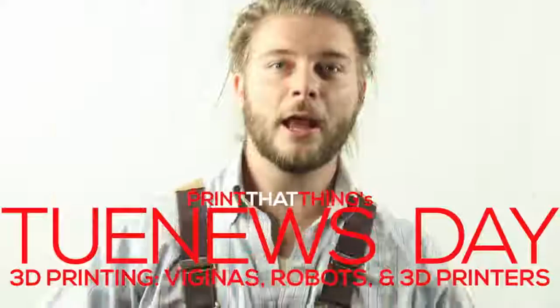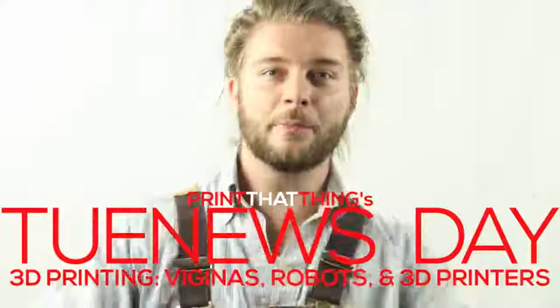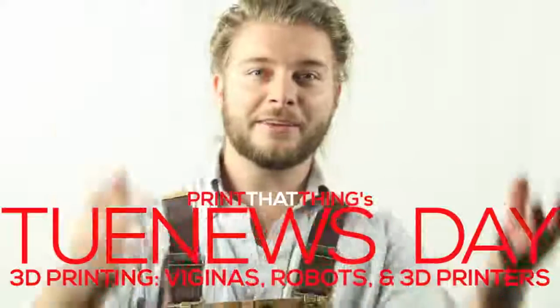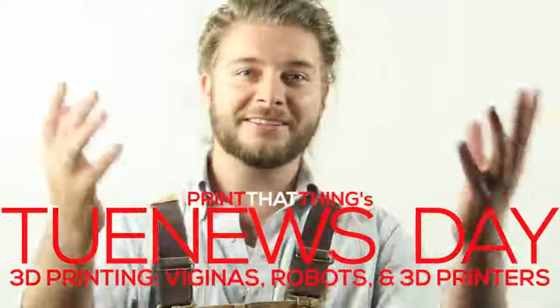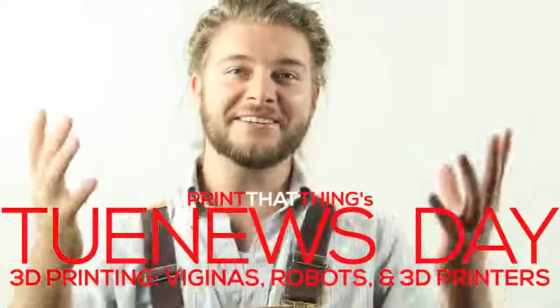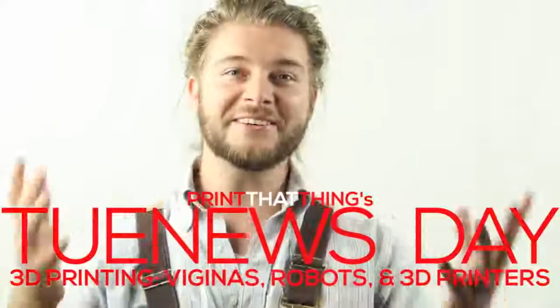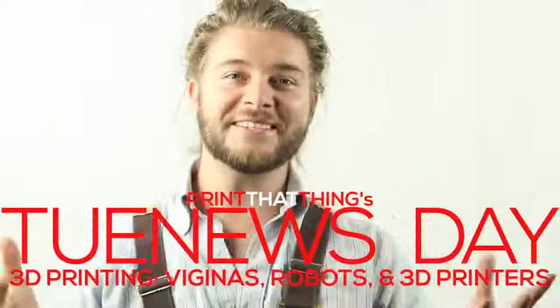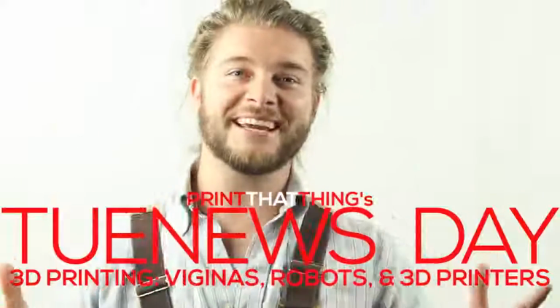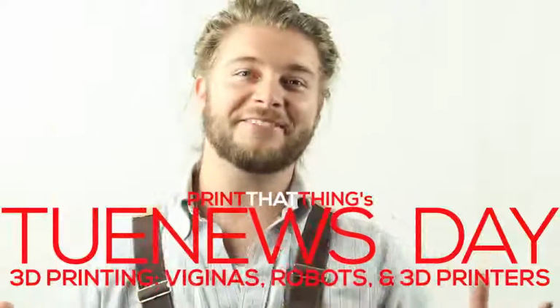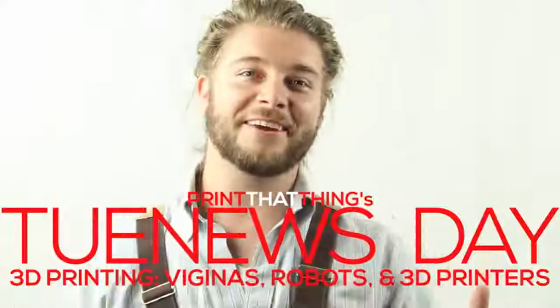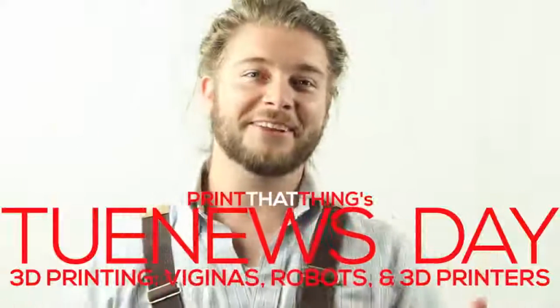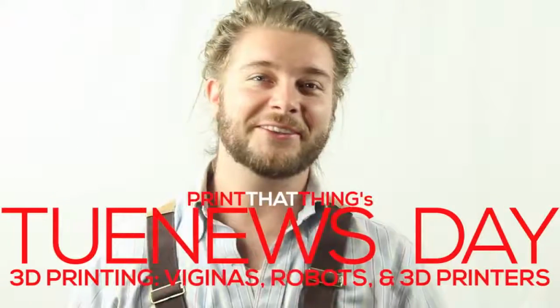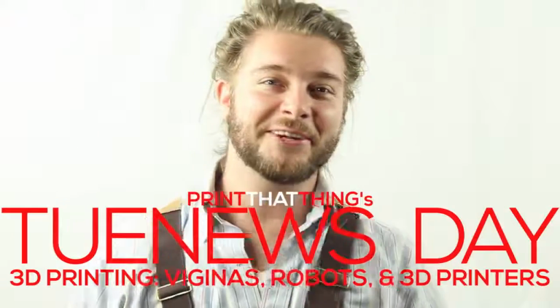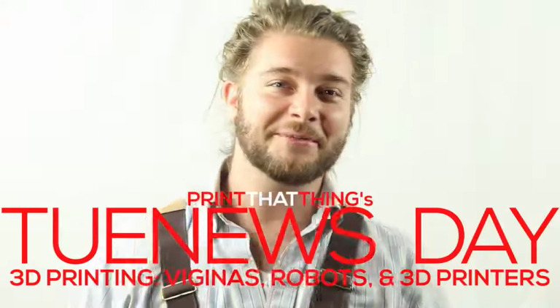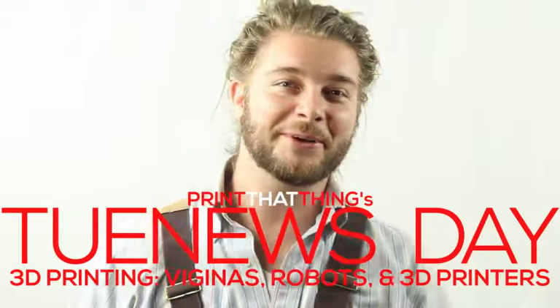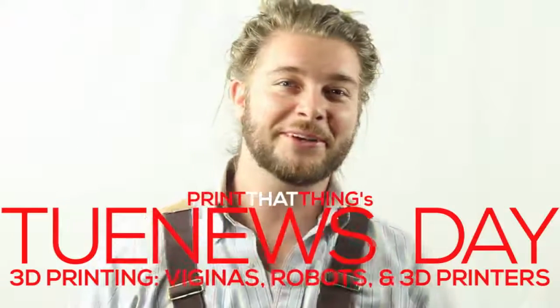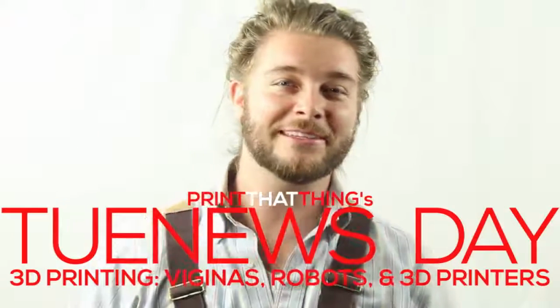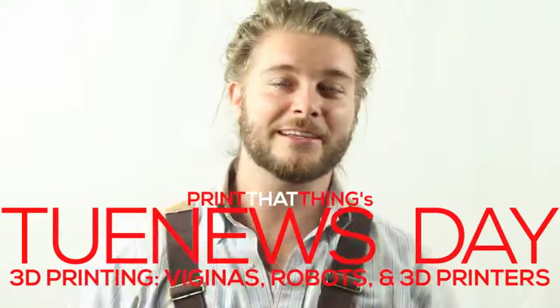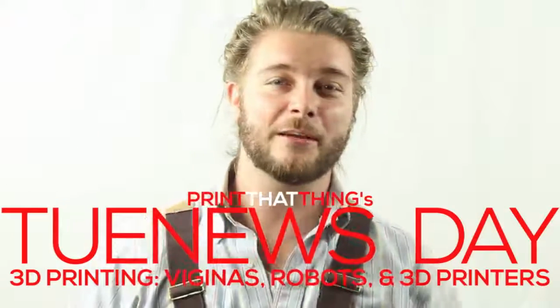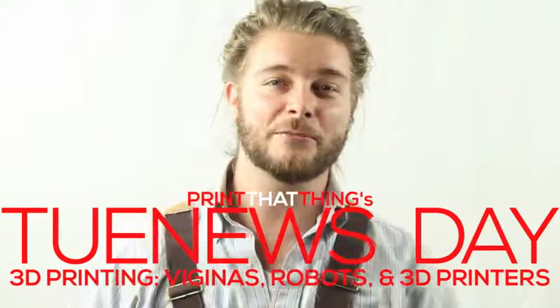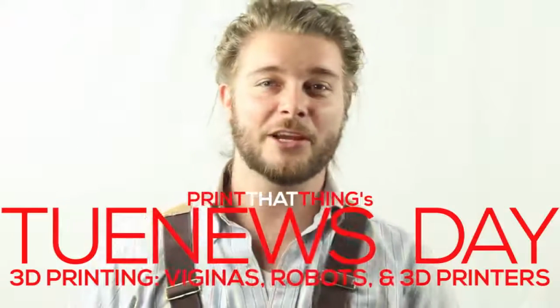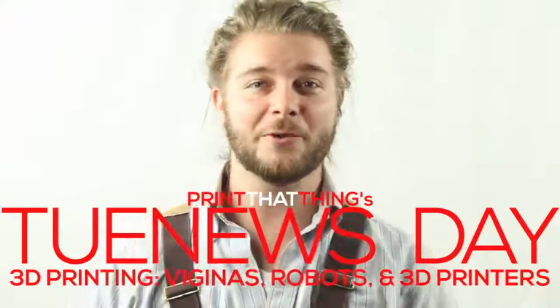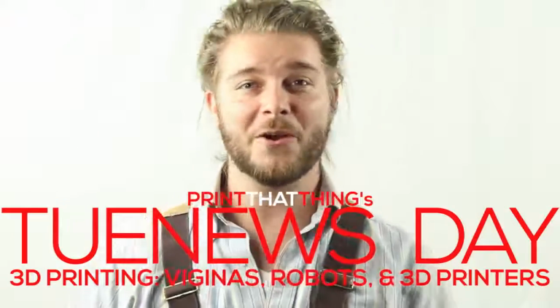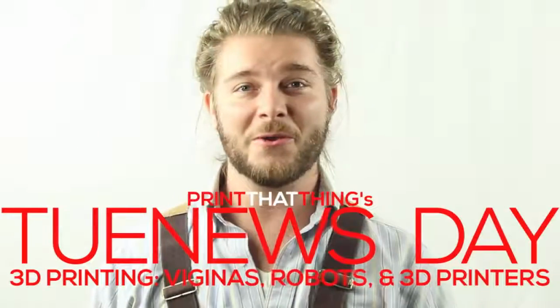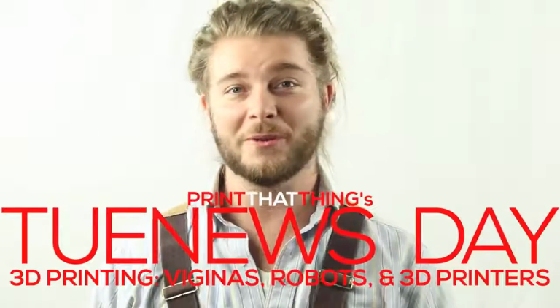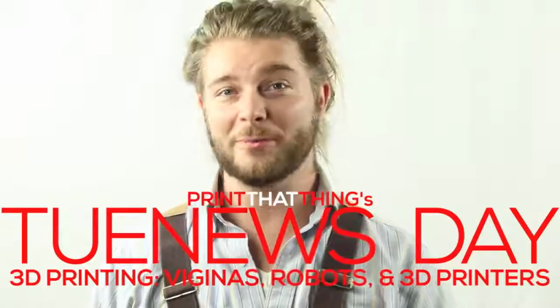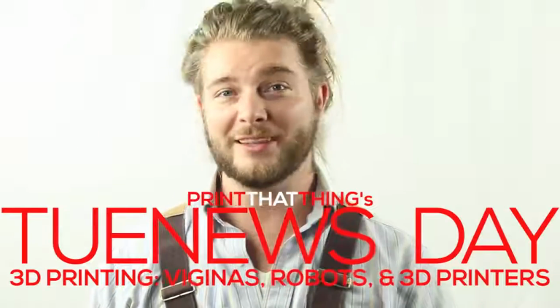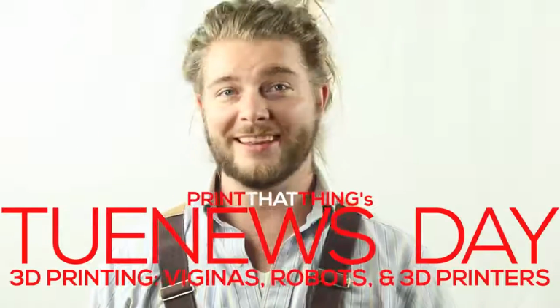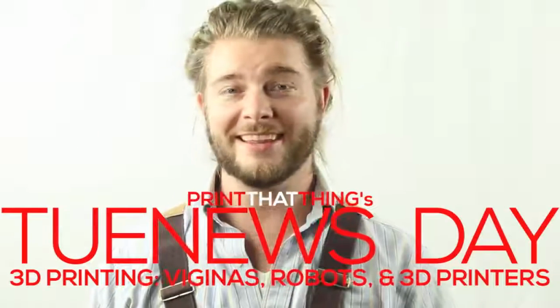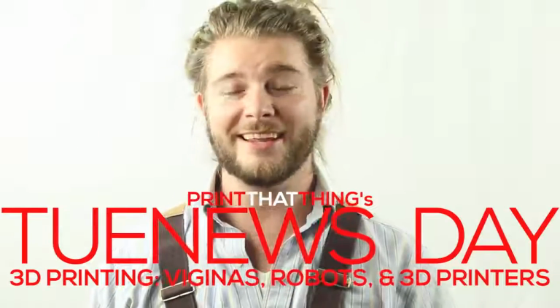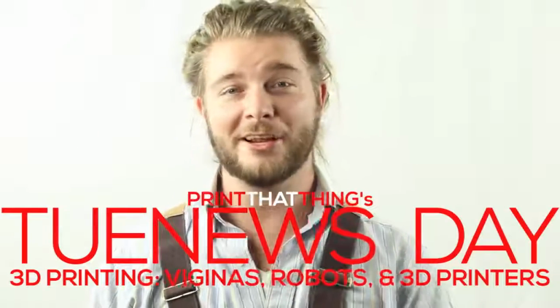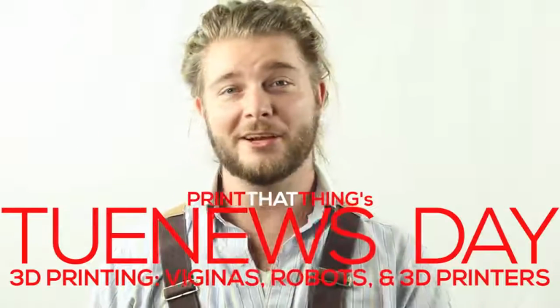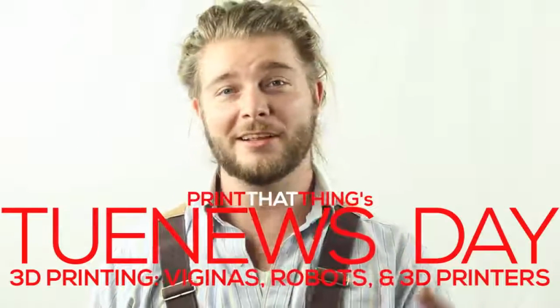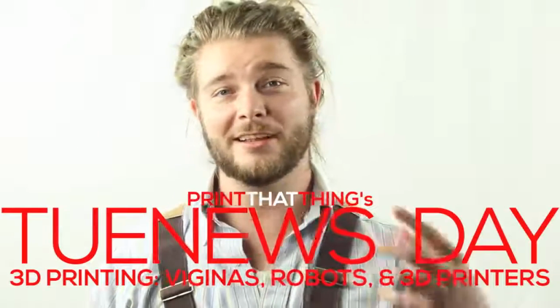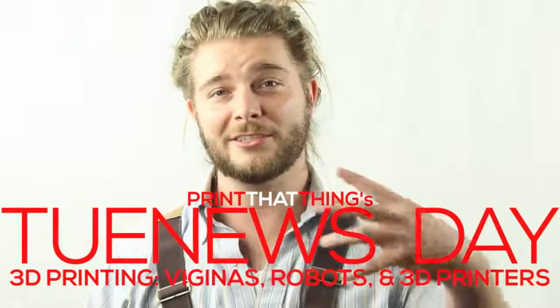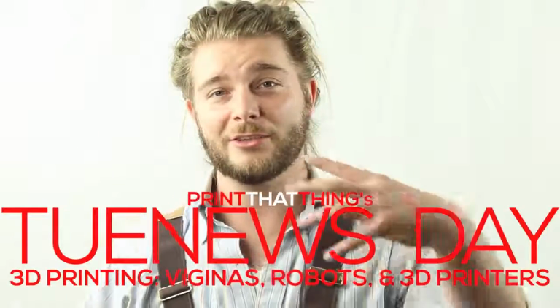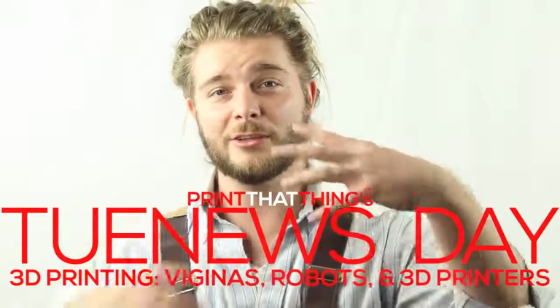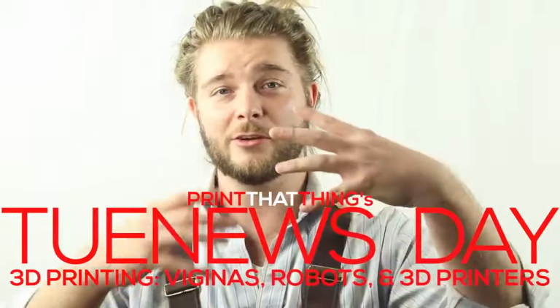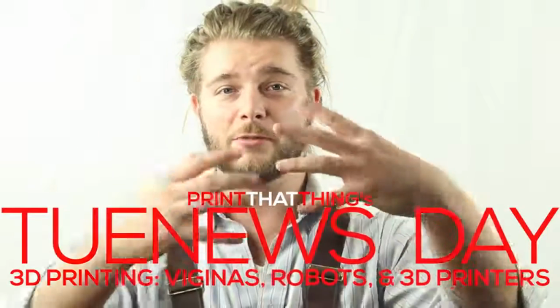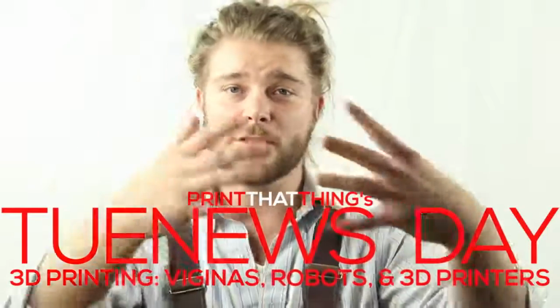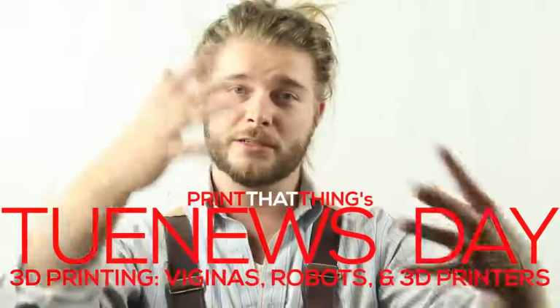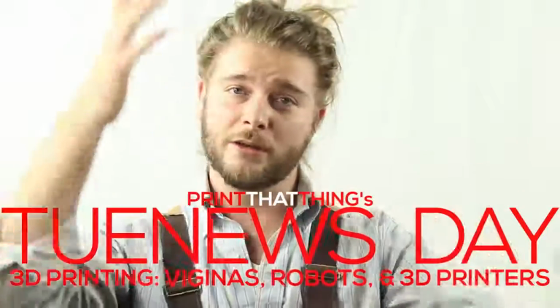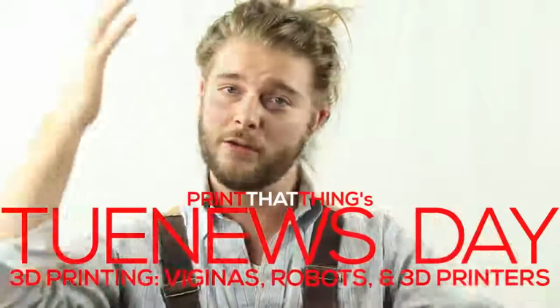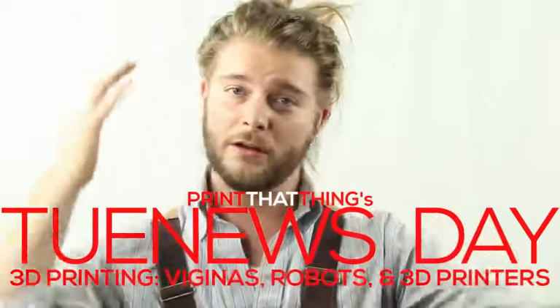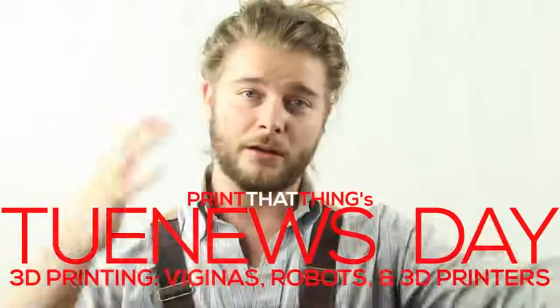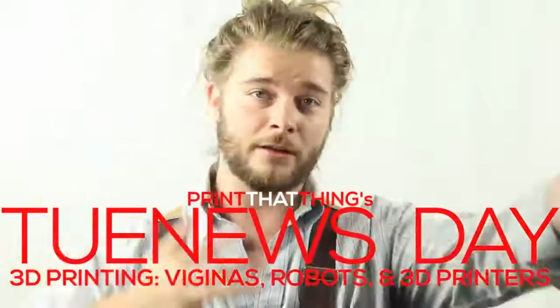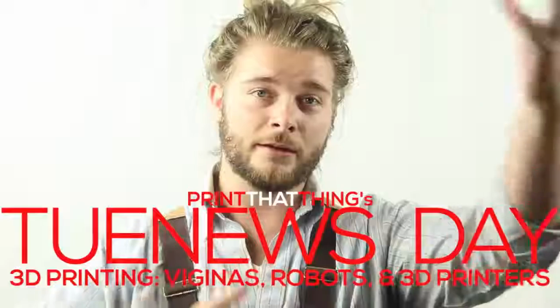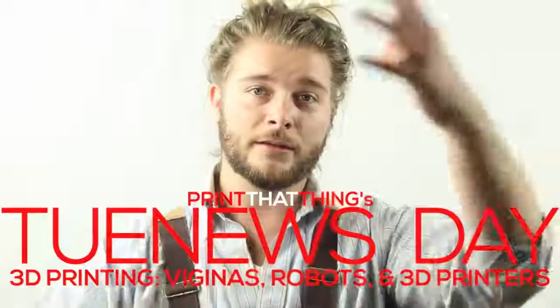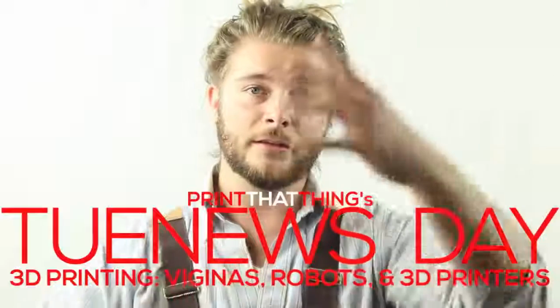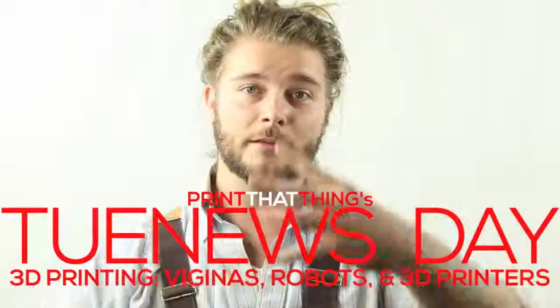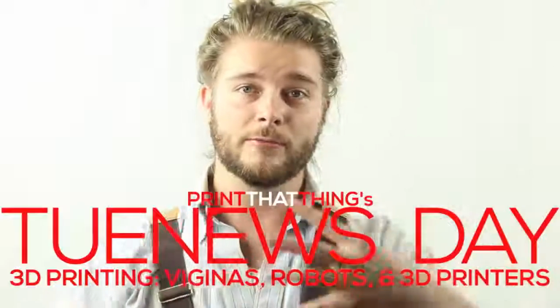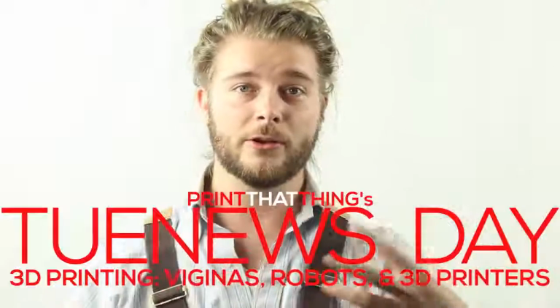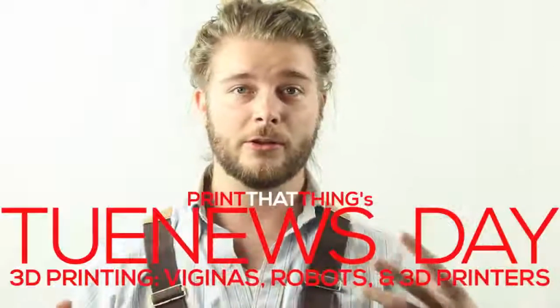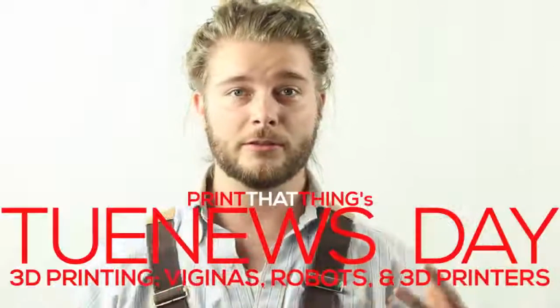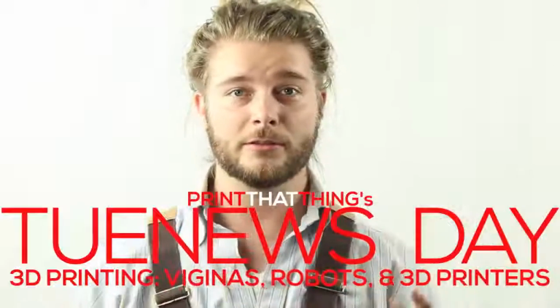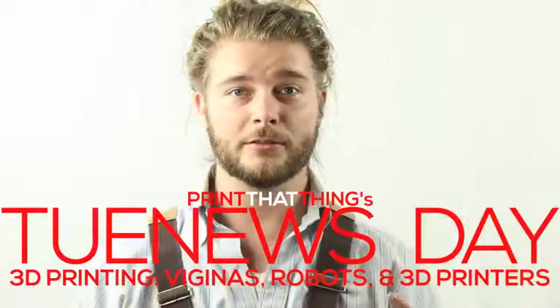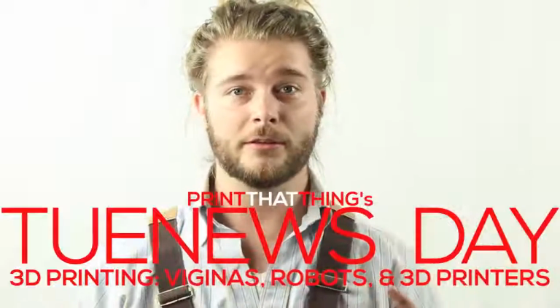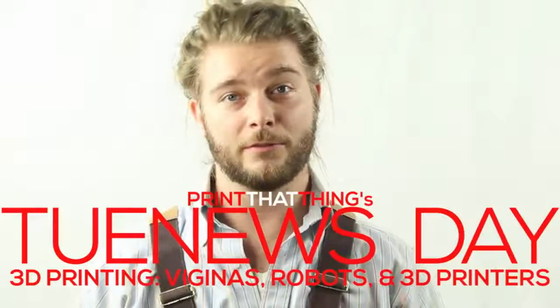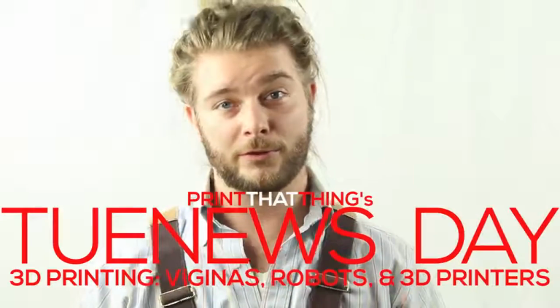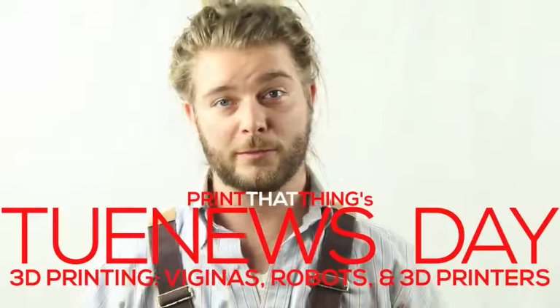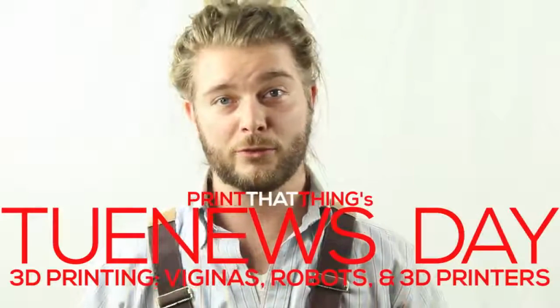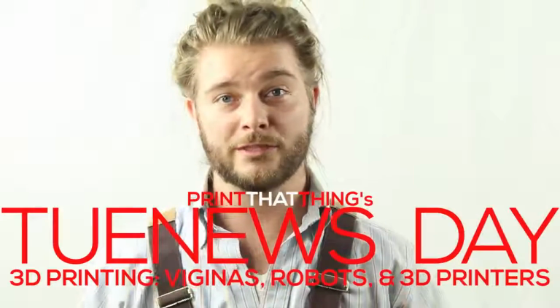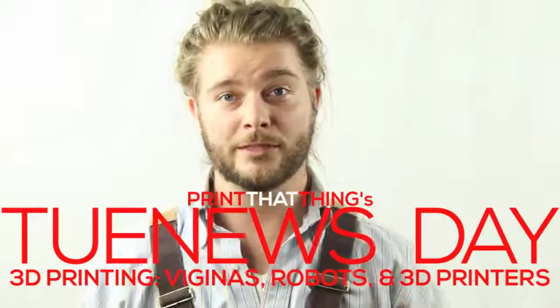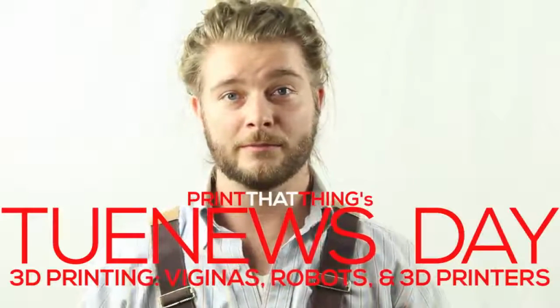Happy Newsday, fellow 3D printers! I'm J-Wall with Print That Thing, here to let you all know what's going on in the world of 3D printing.